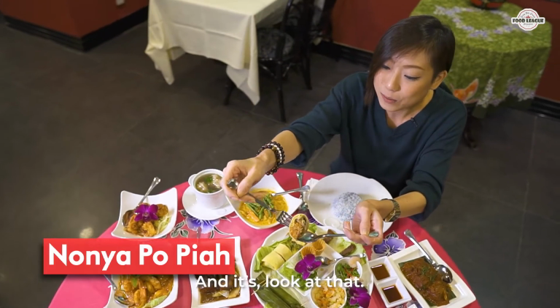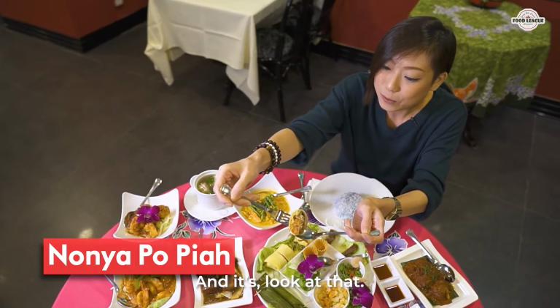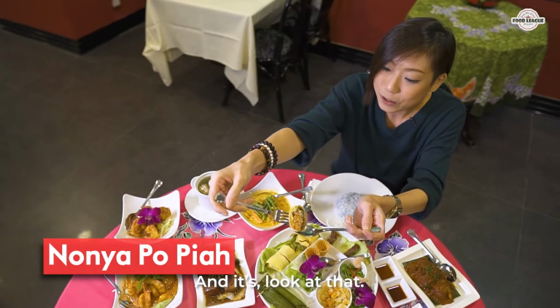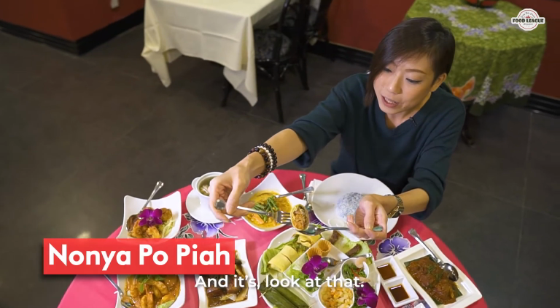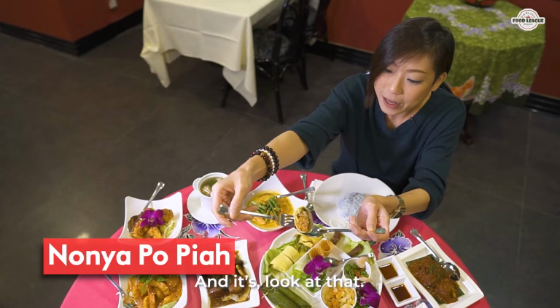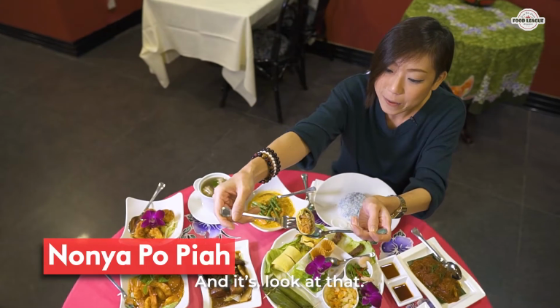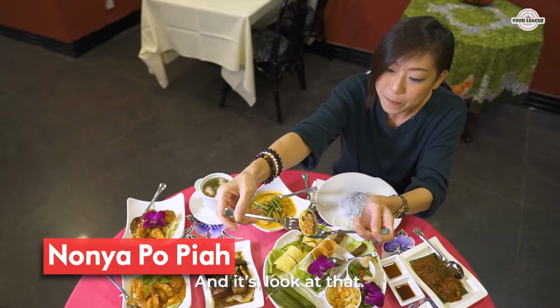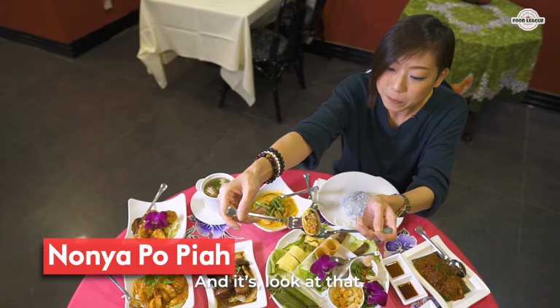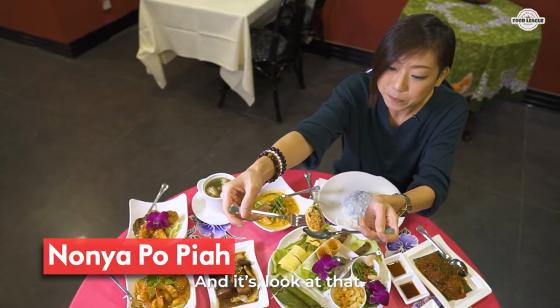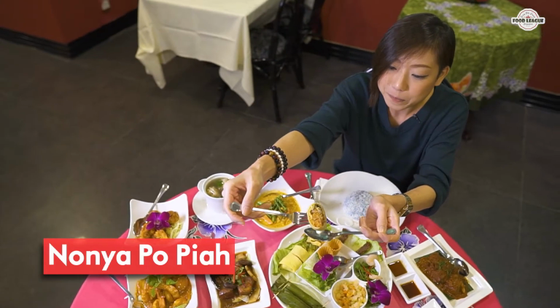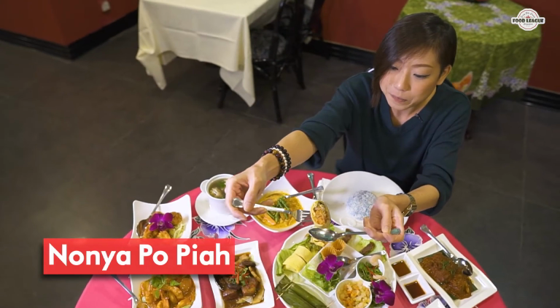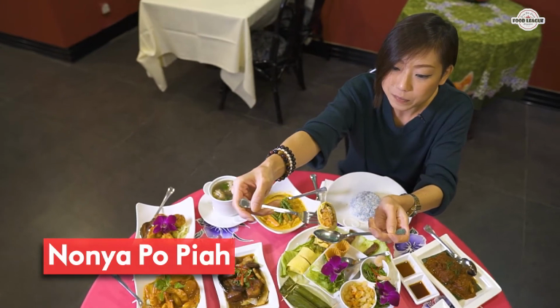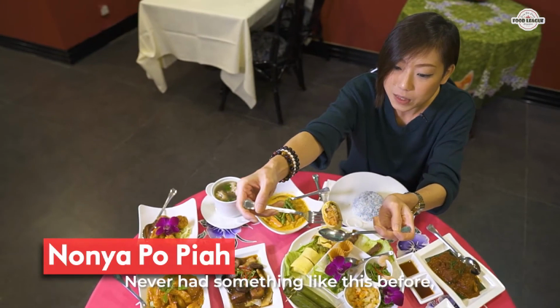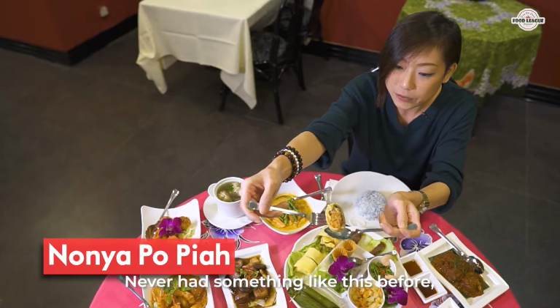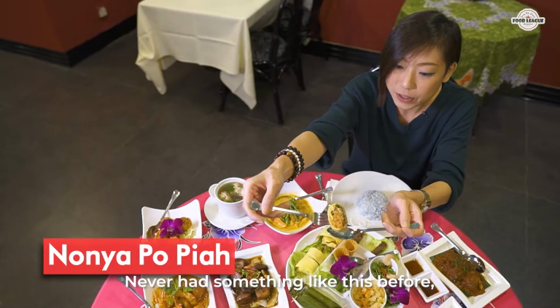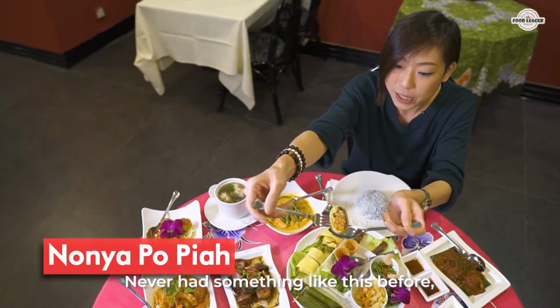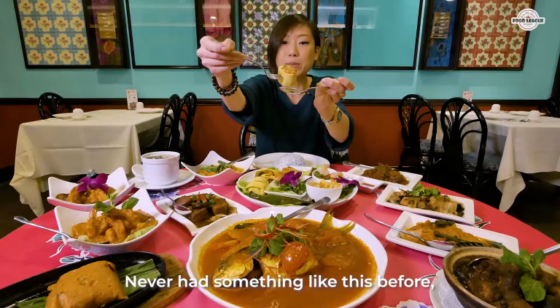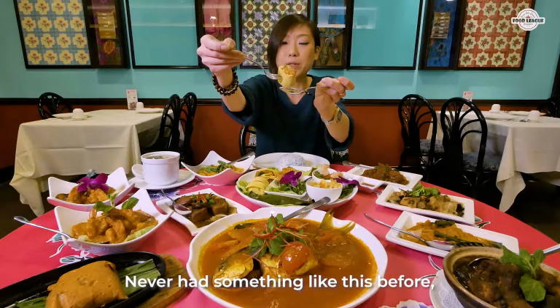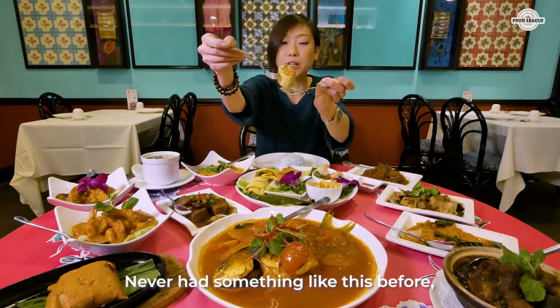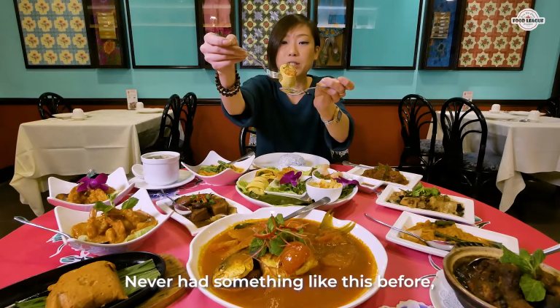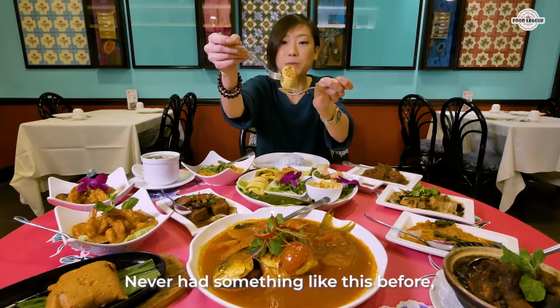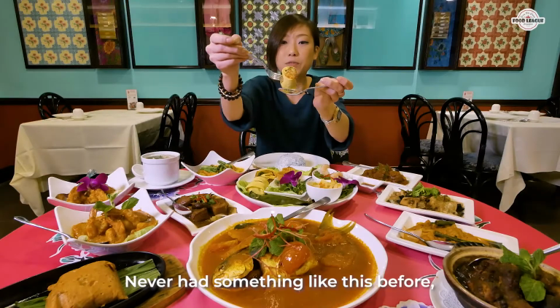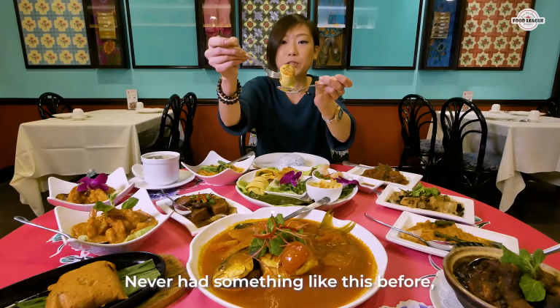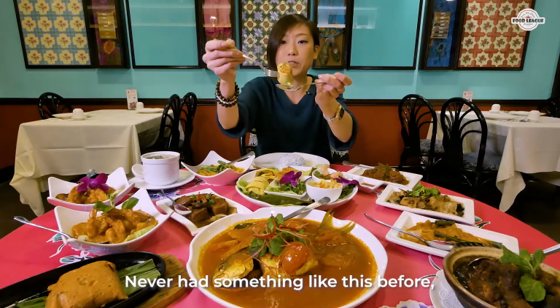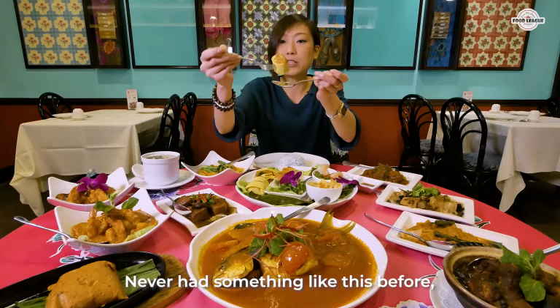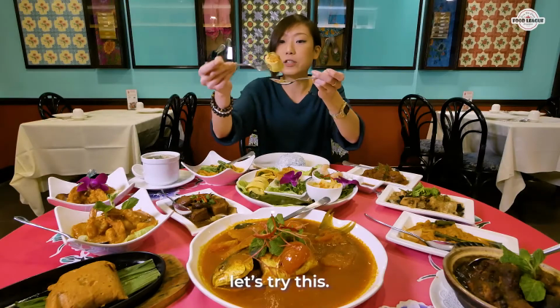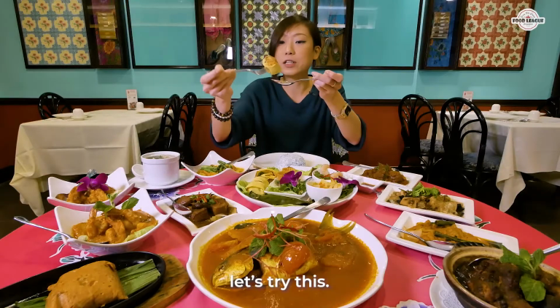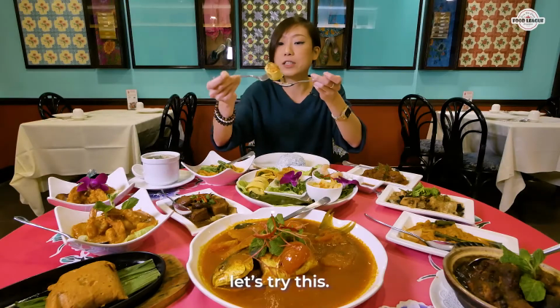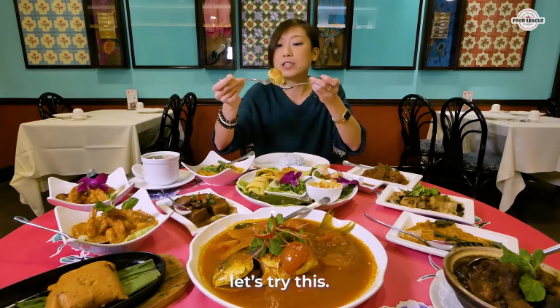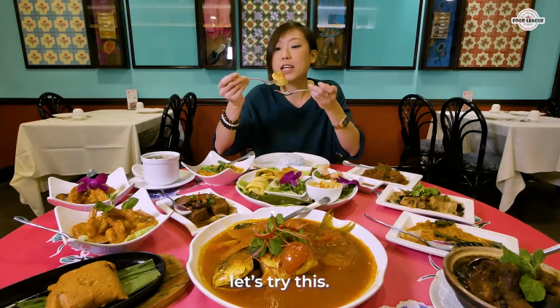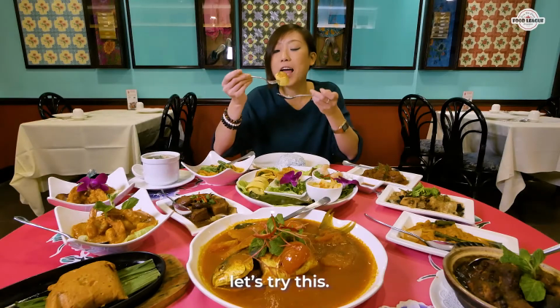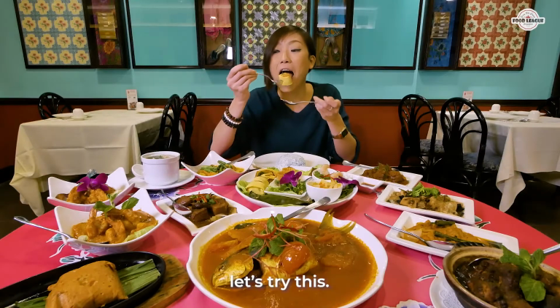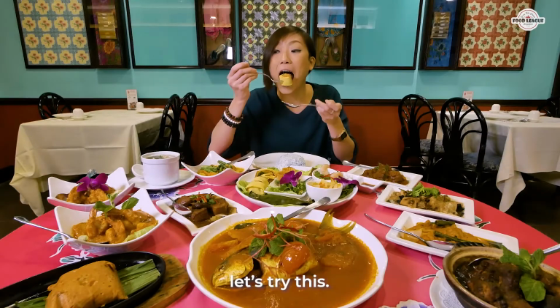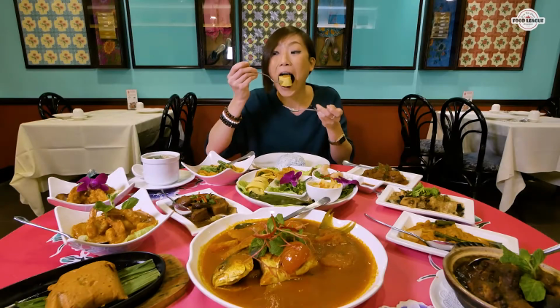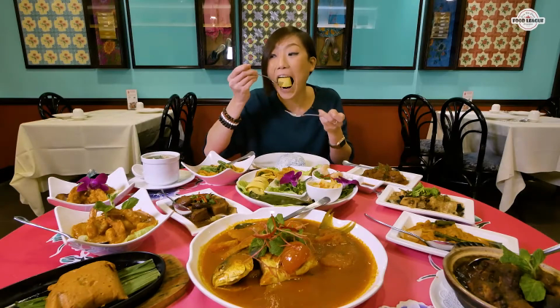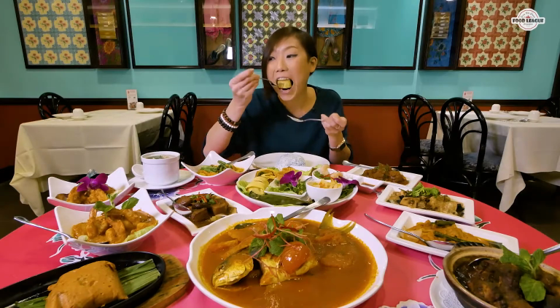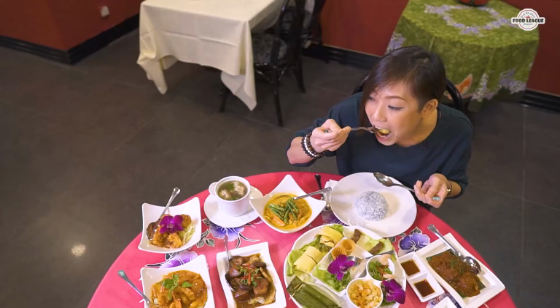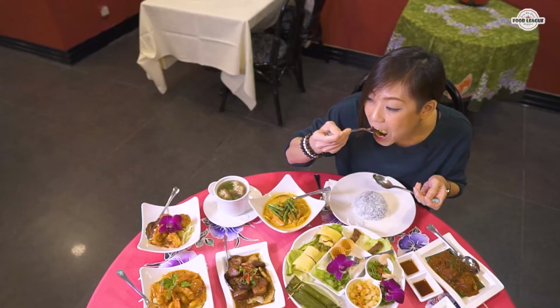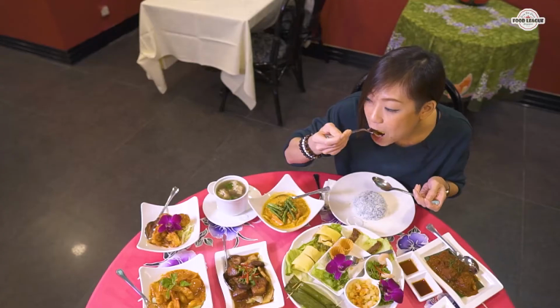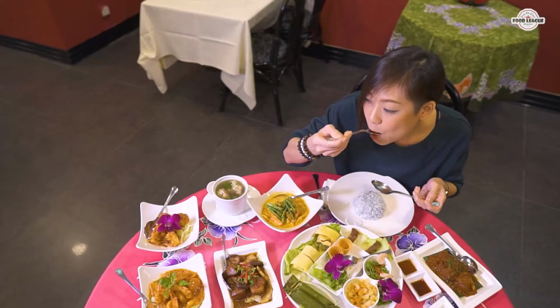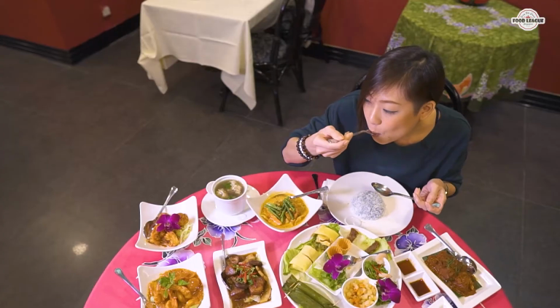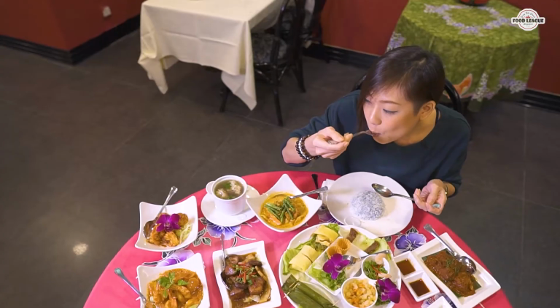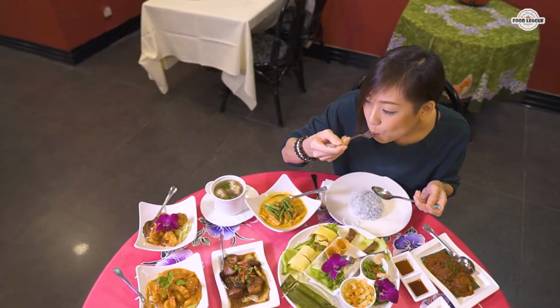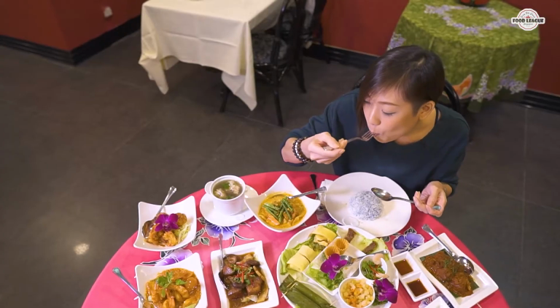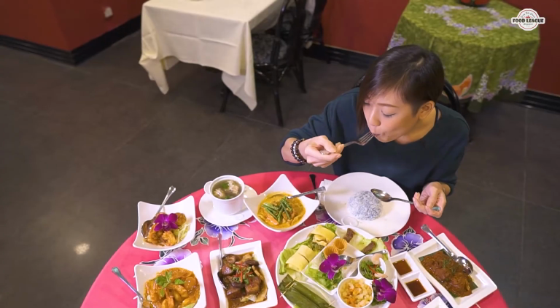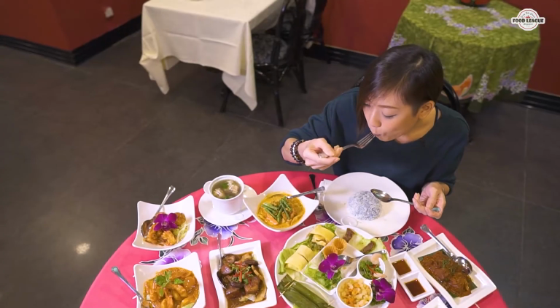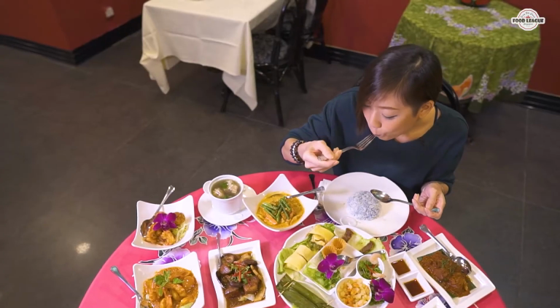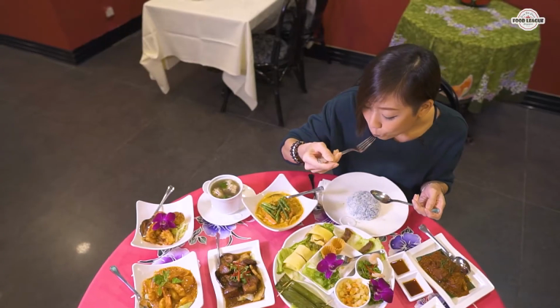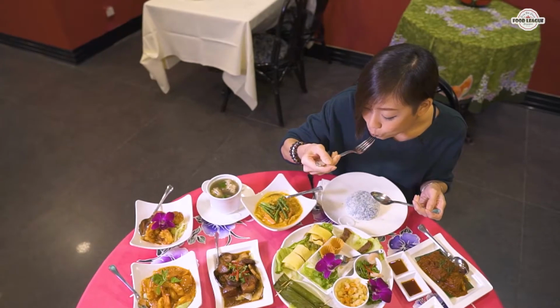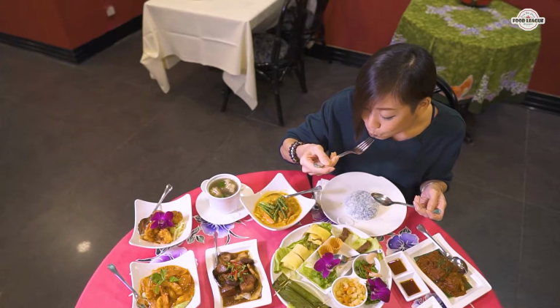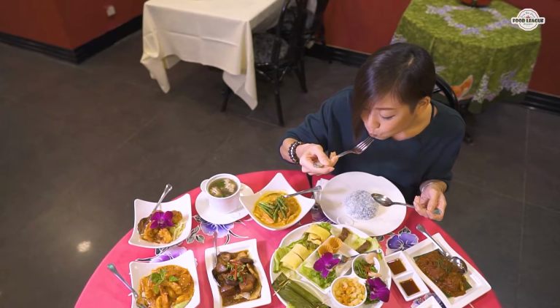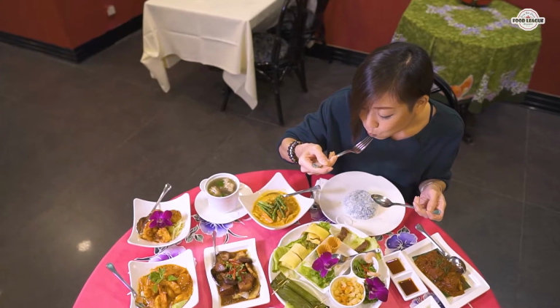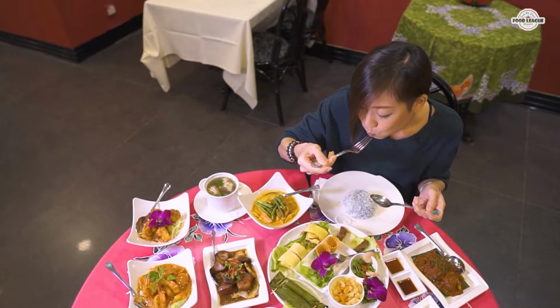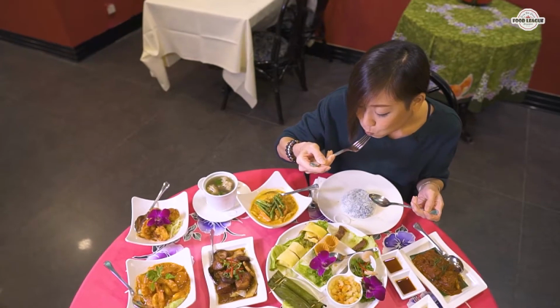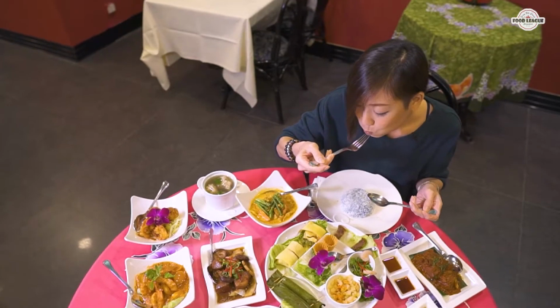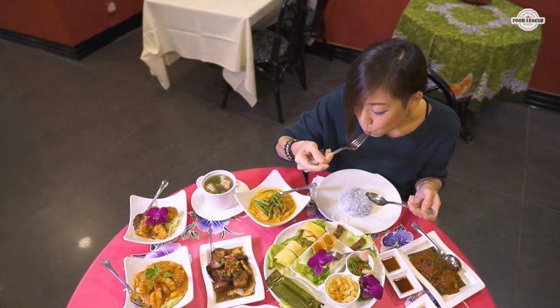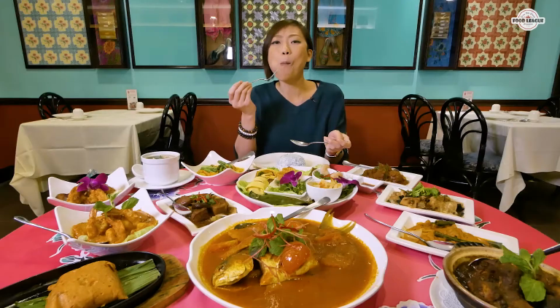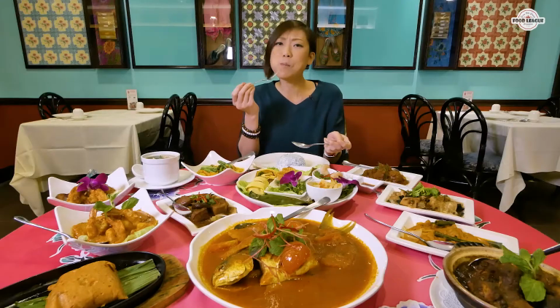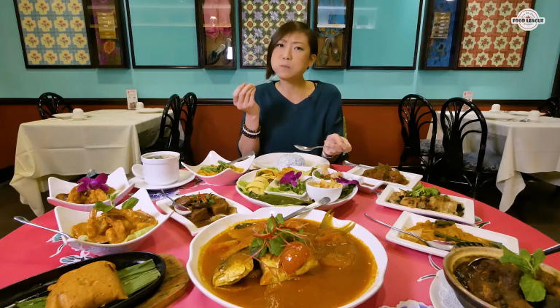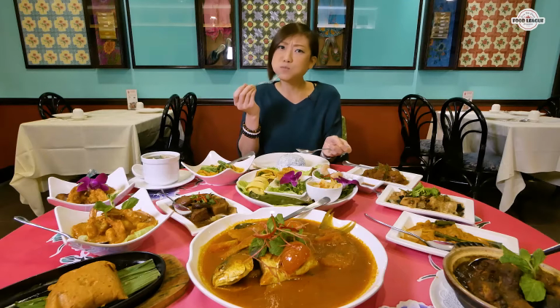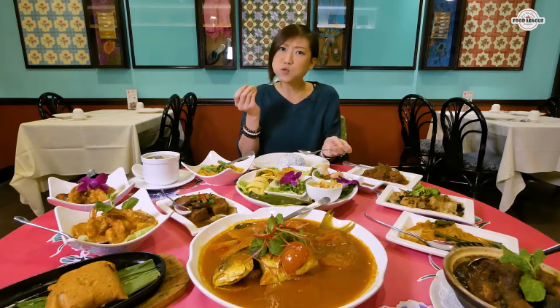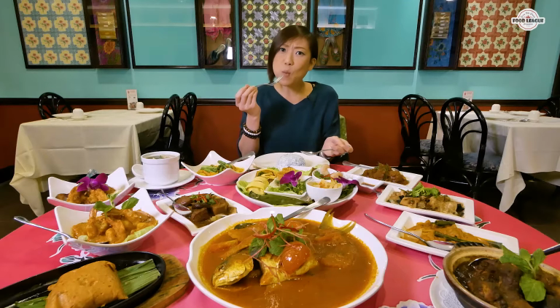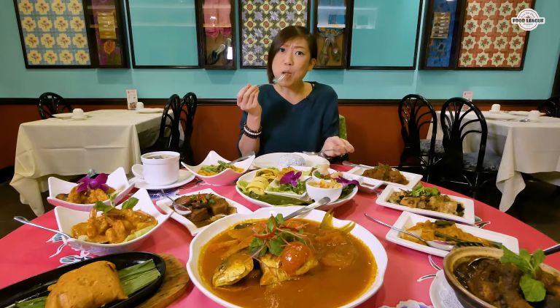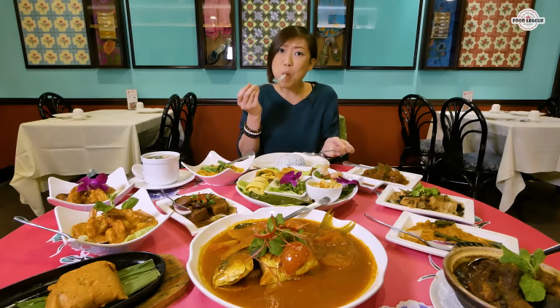Look at that — I've never had something like this before. Let's try this. Mmm.